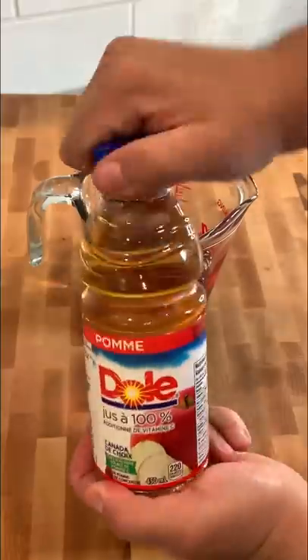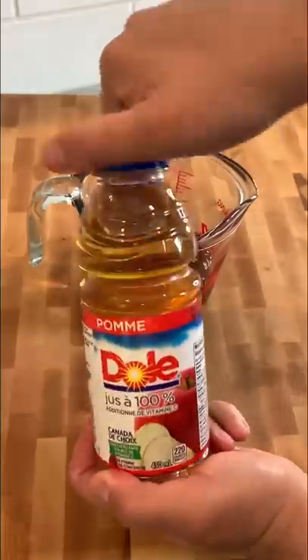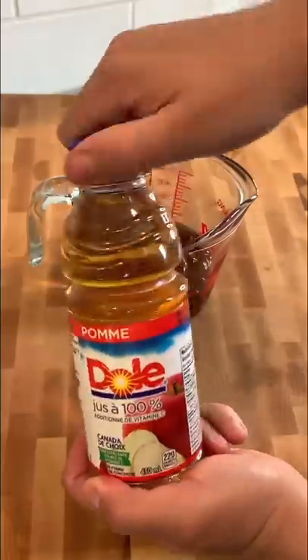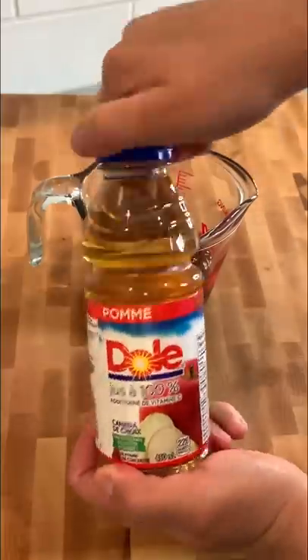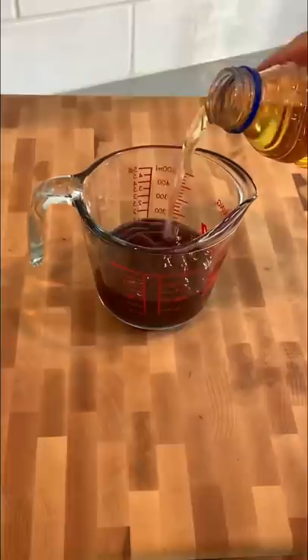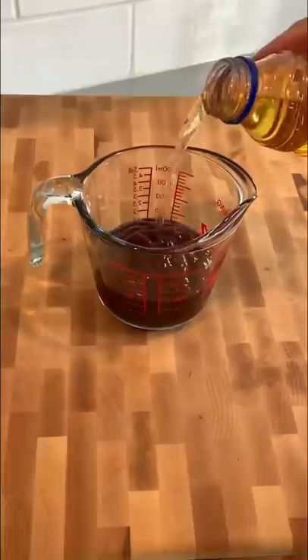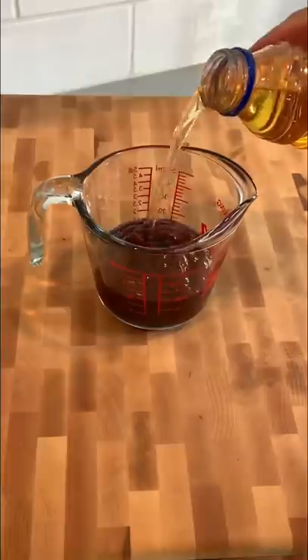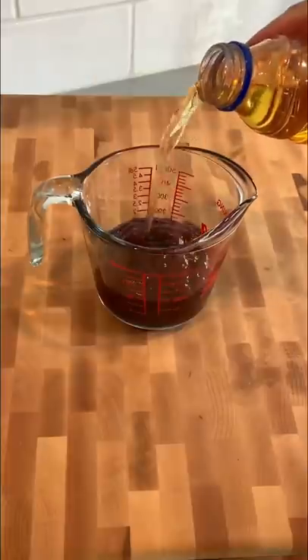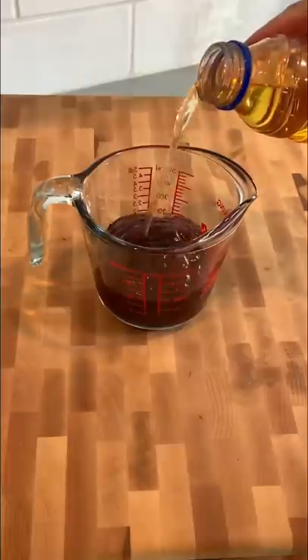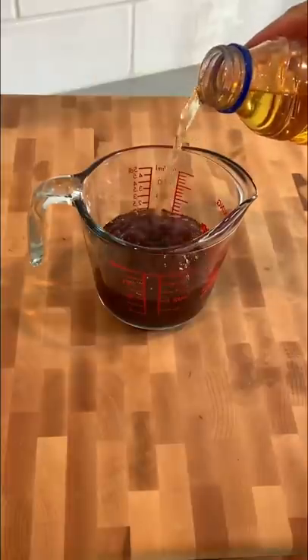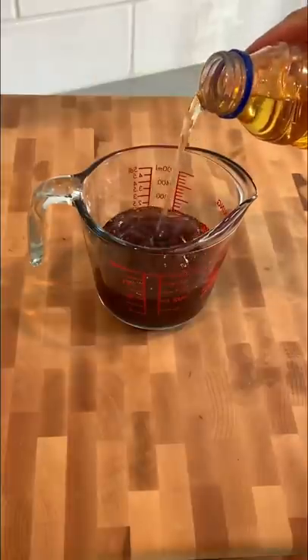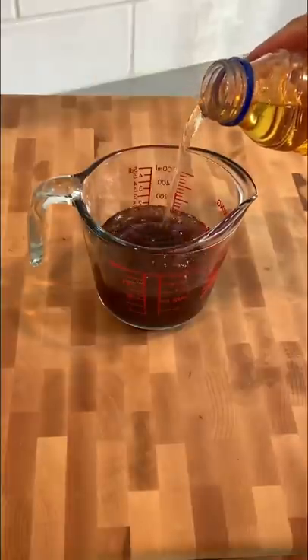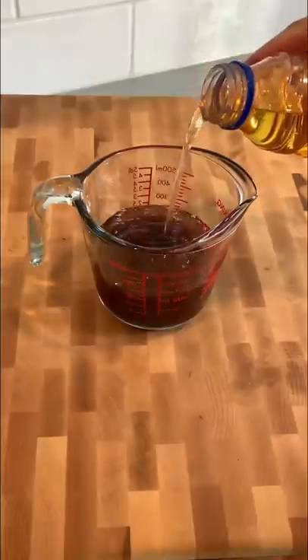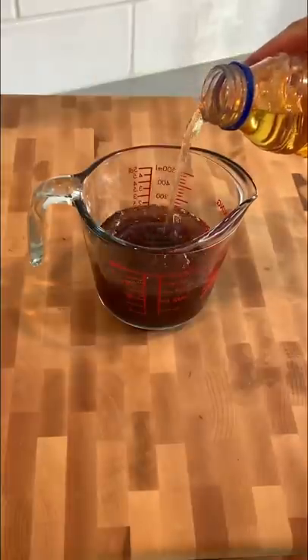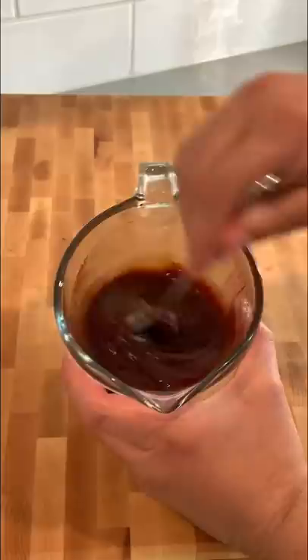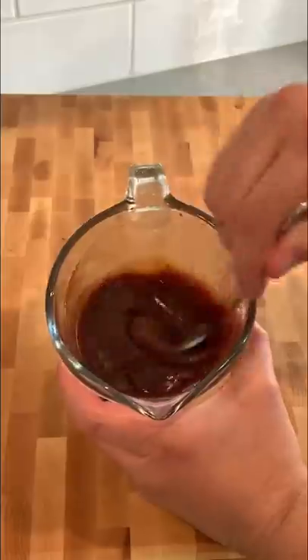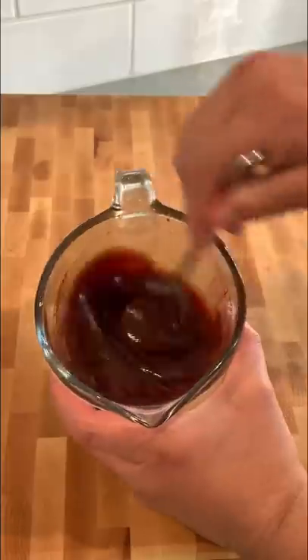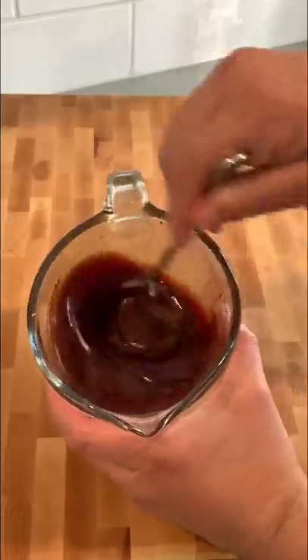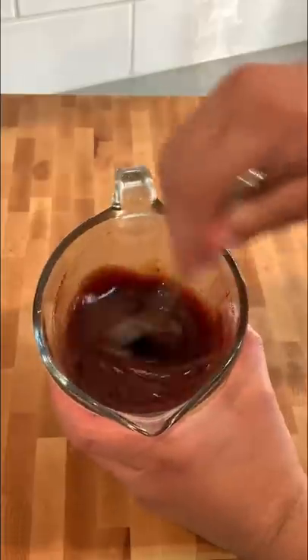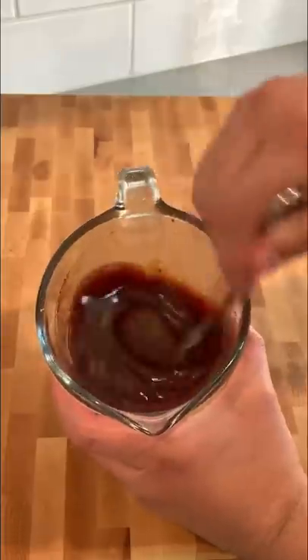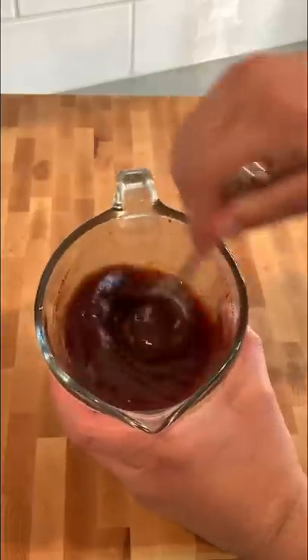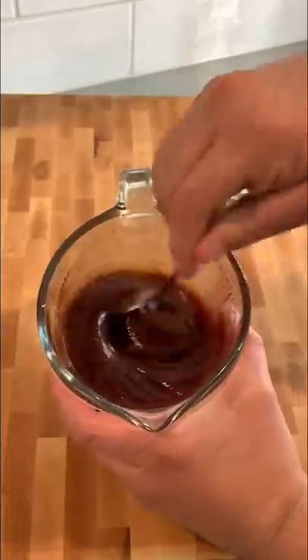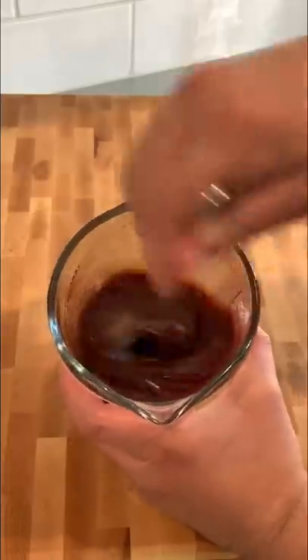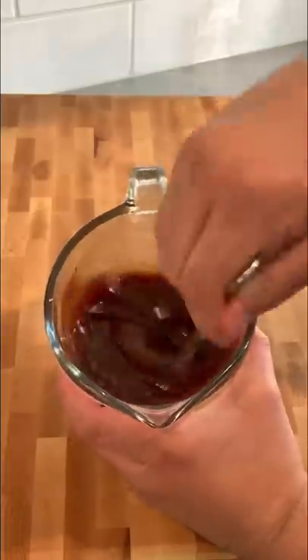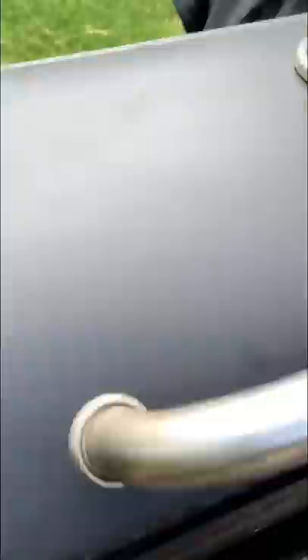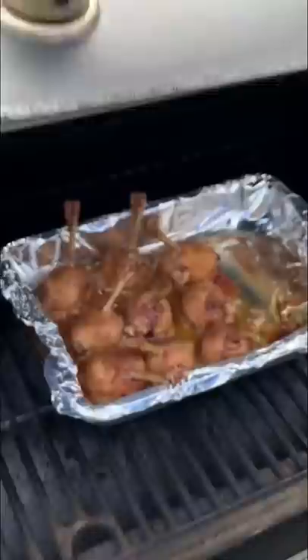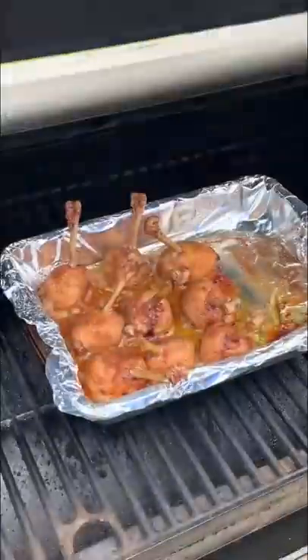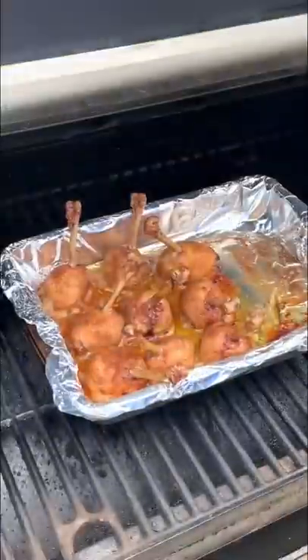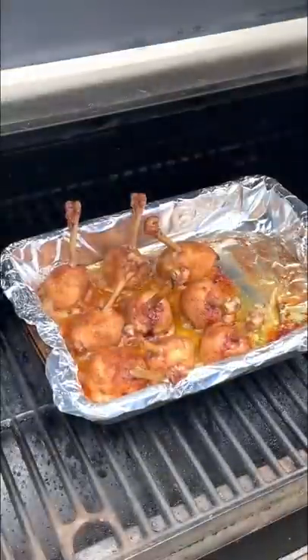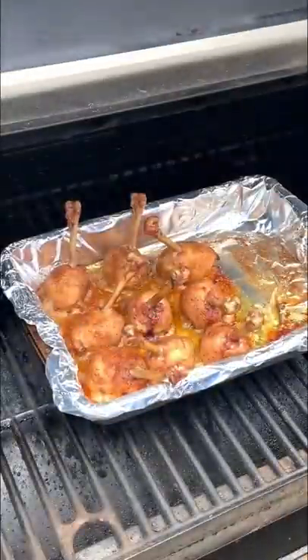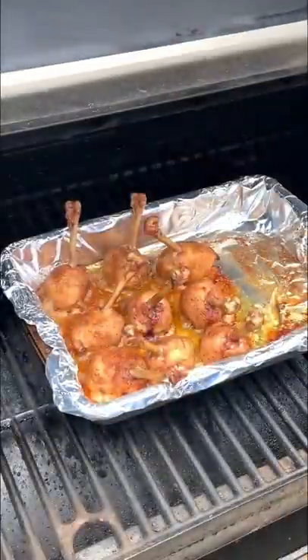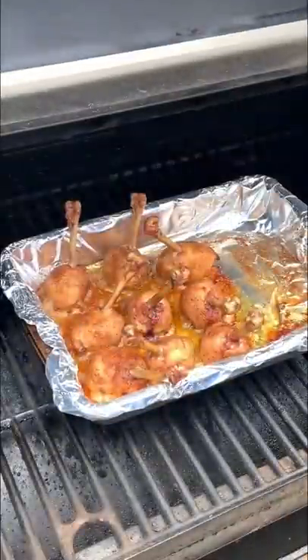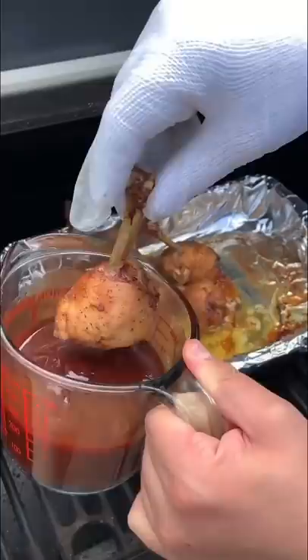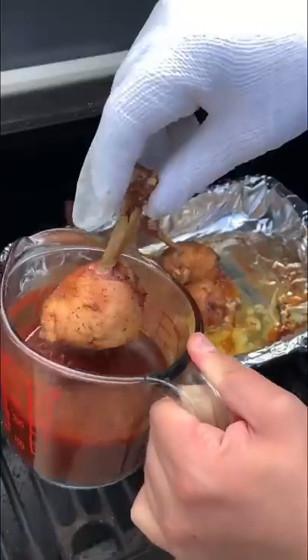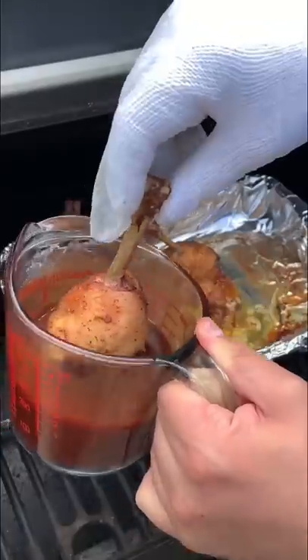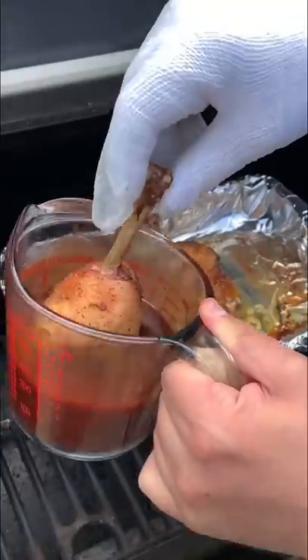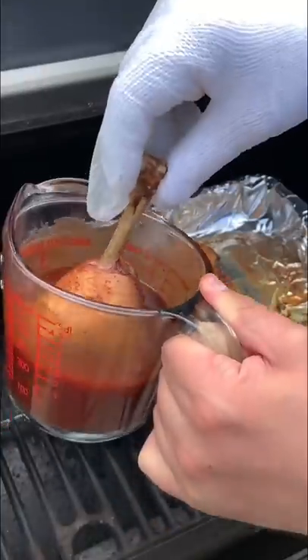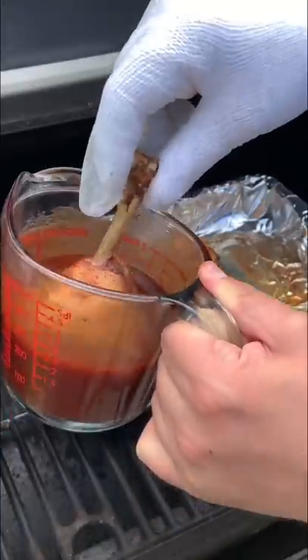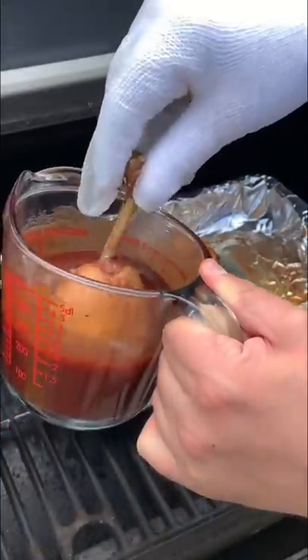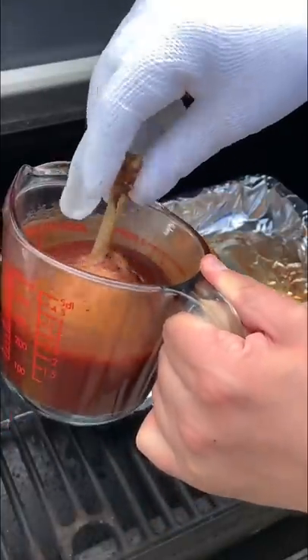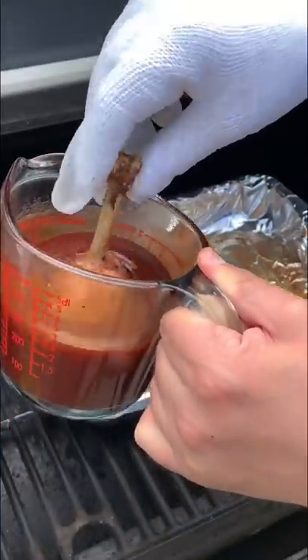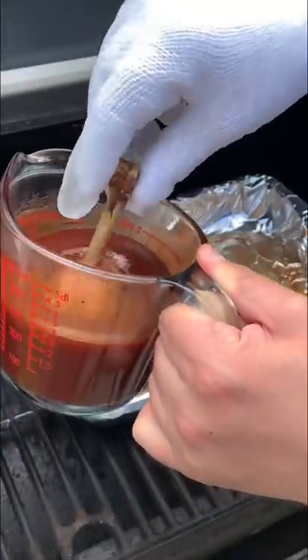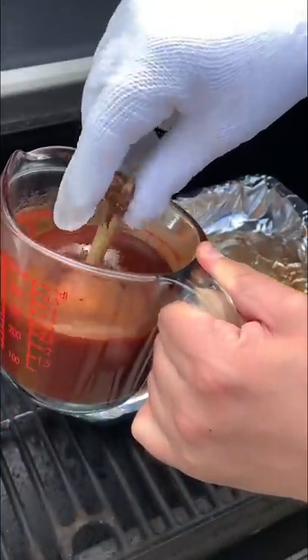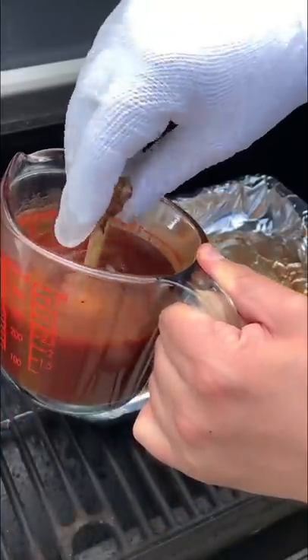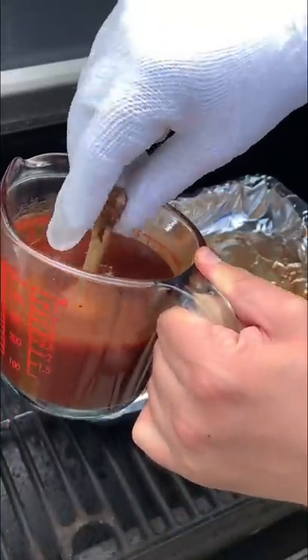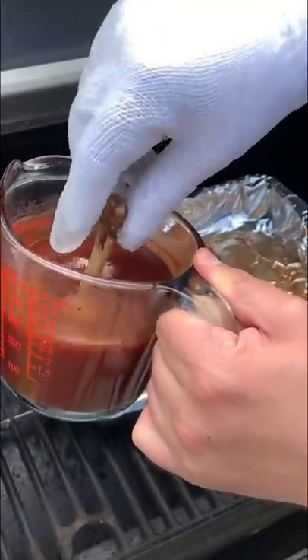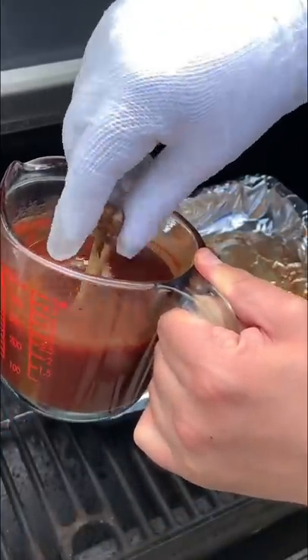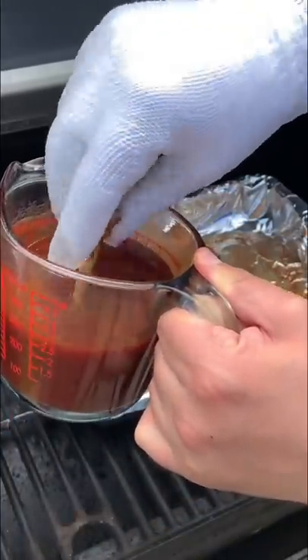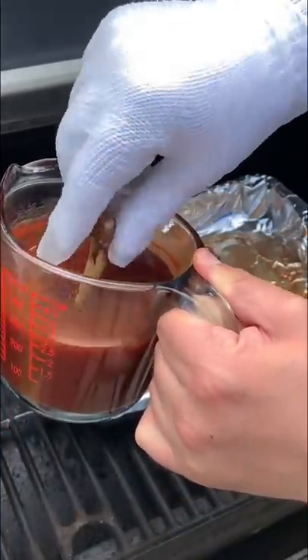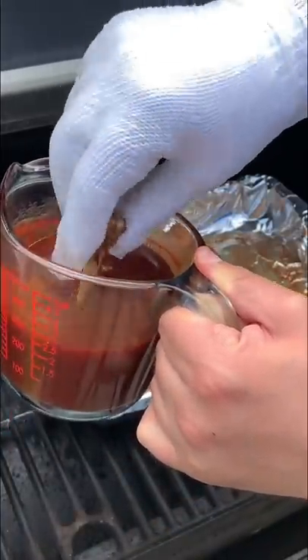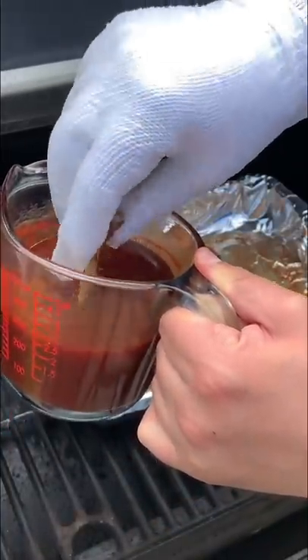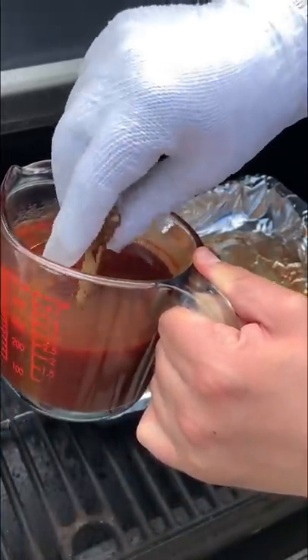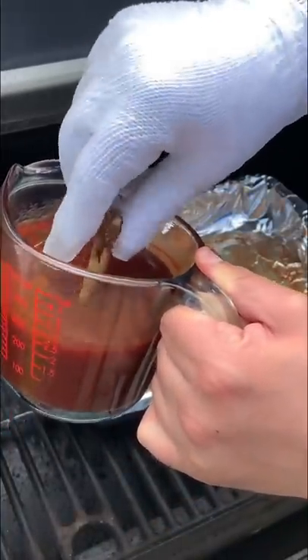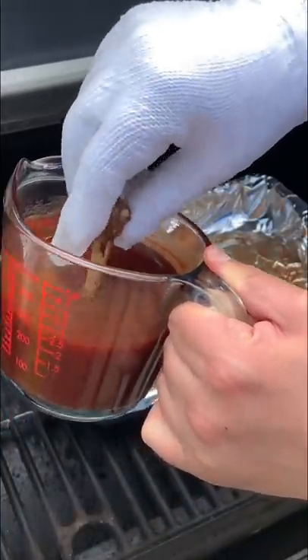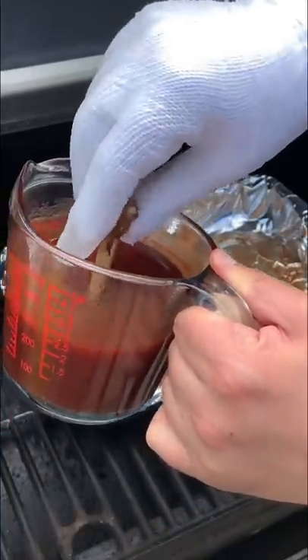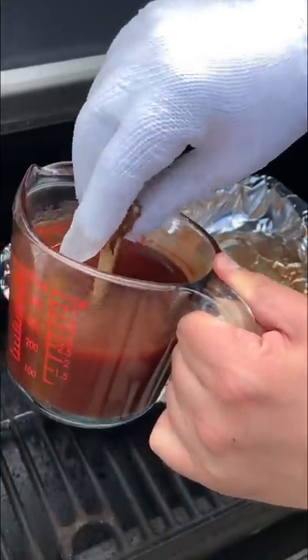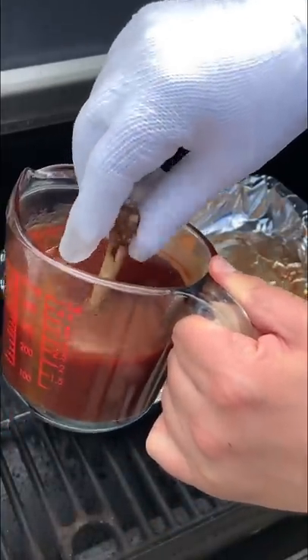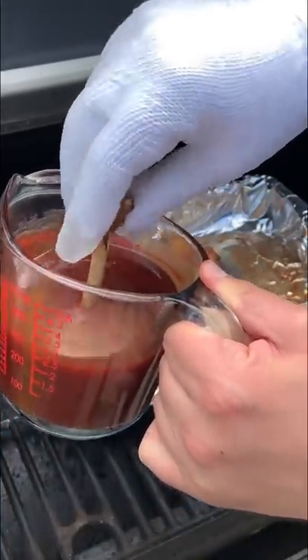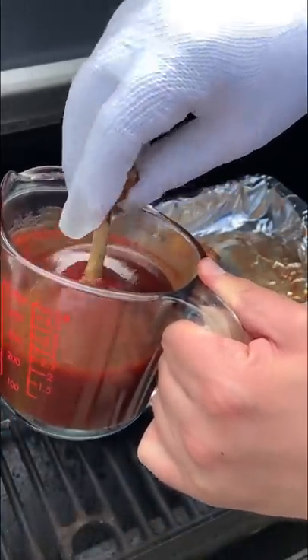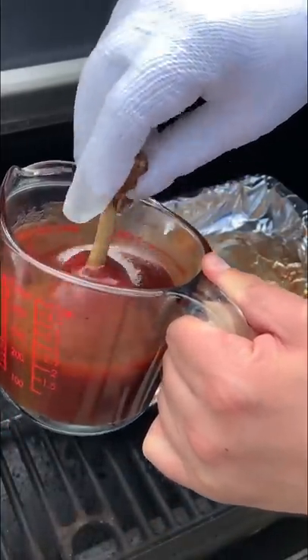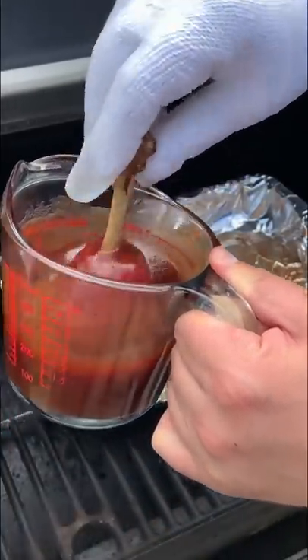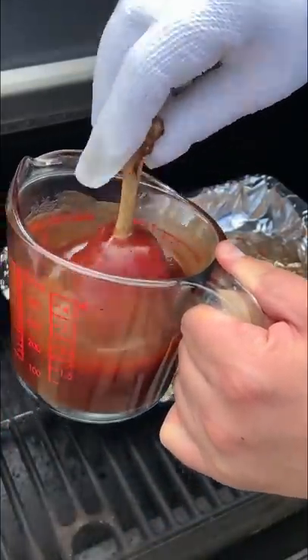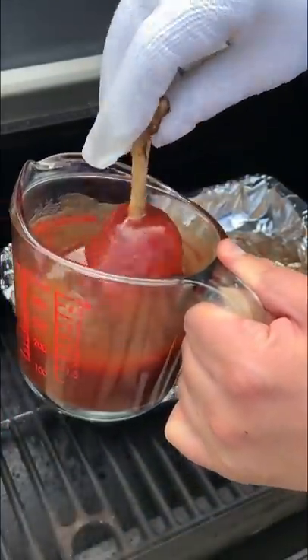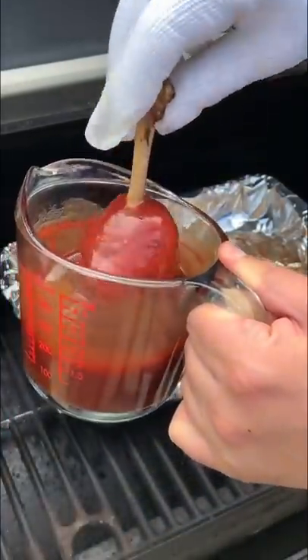Let's make the barbecue sauce — thin it down with a little bit of apple juice for good flavor, and dip the lollipops.